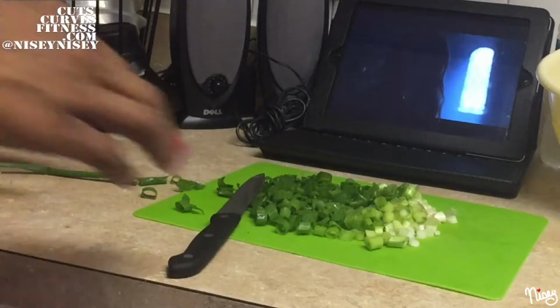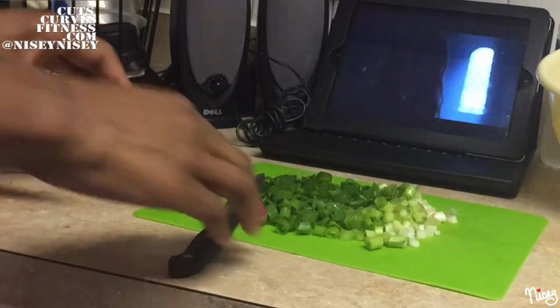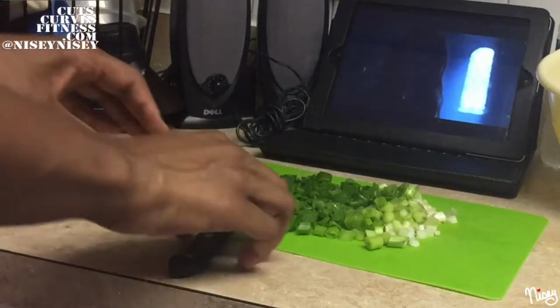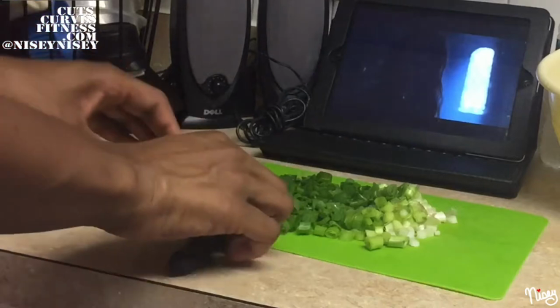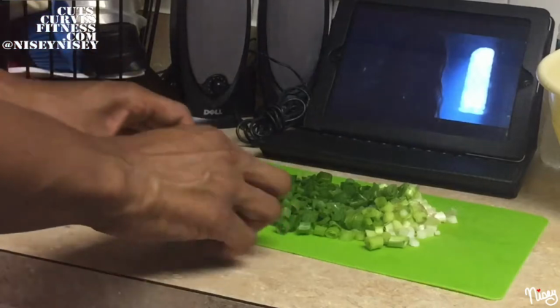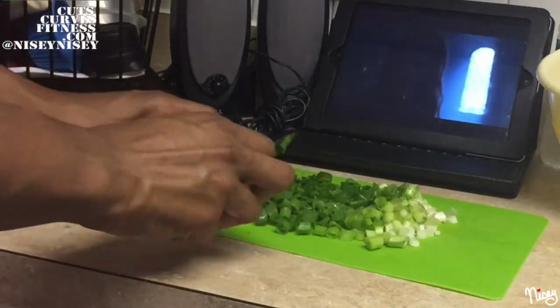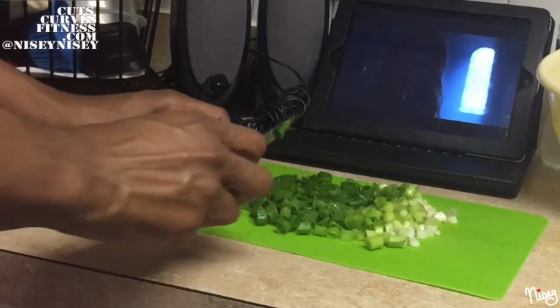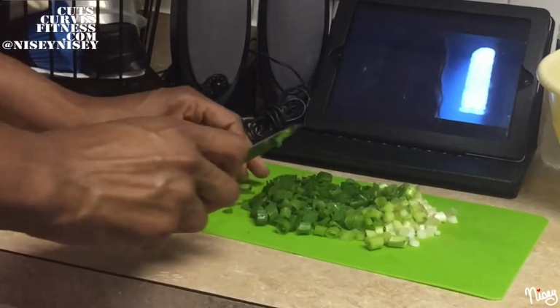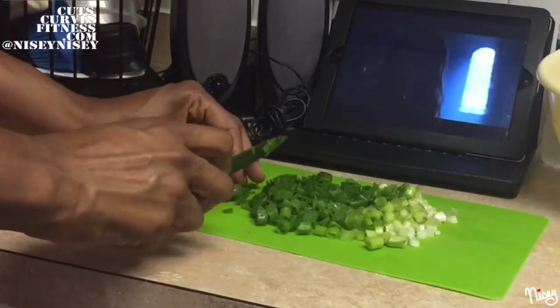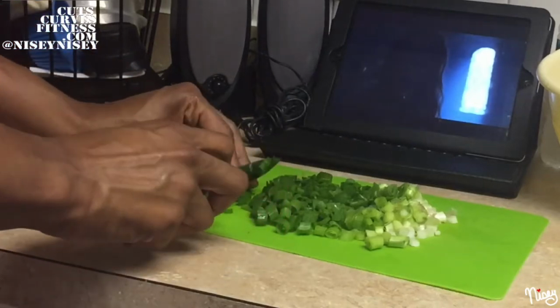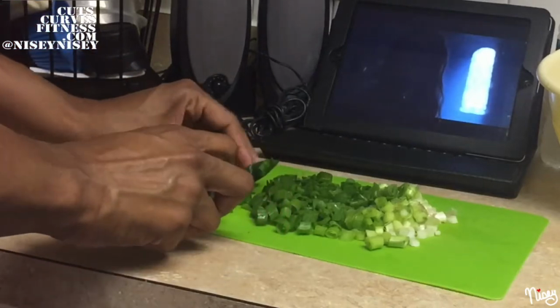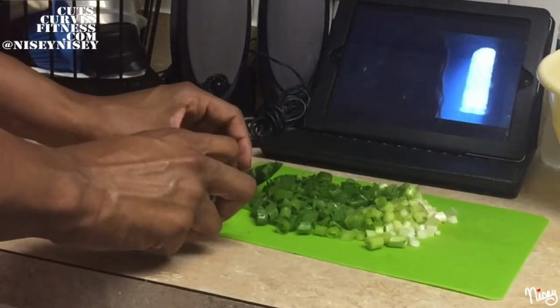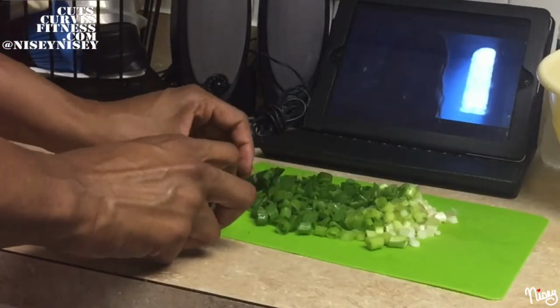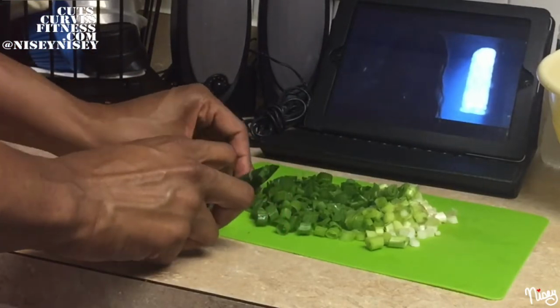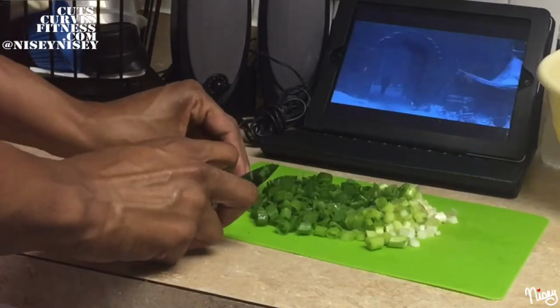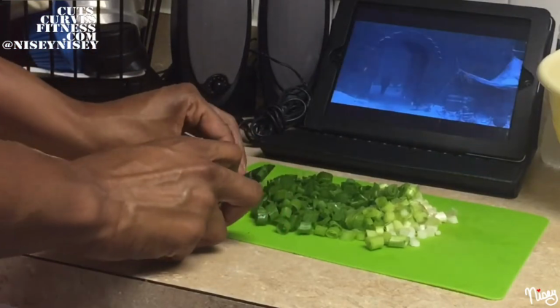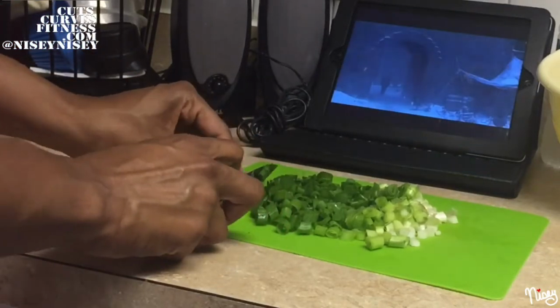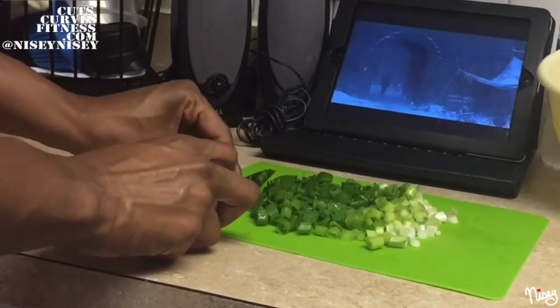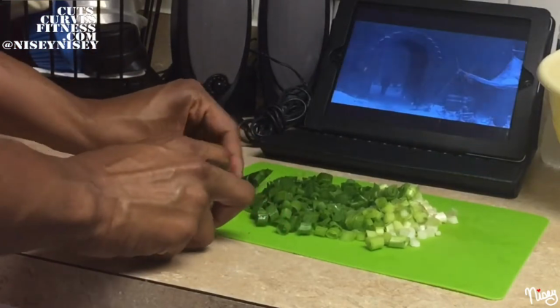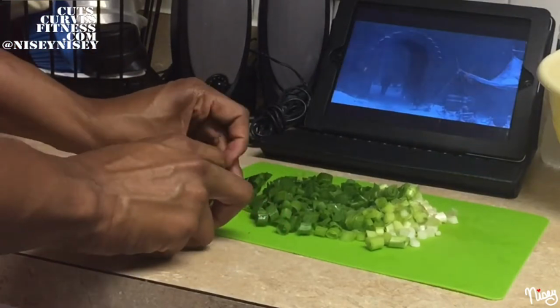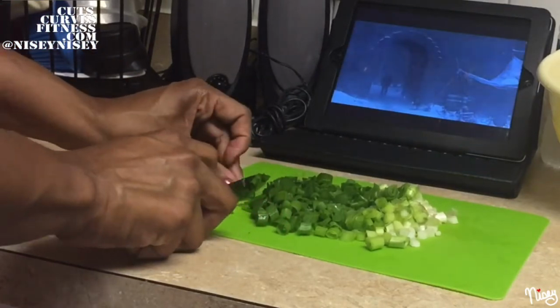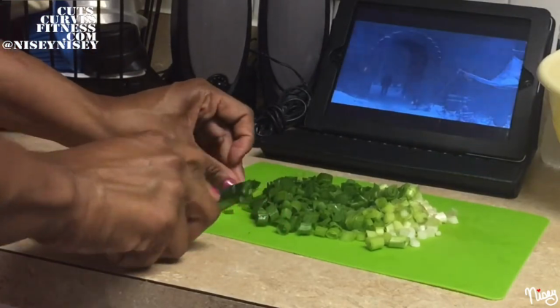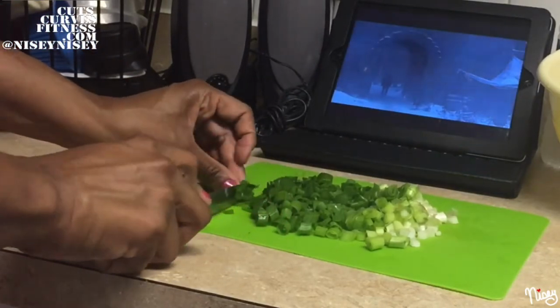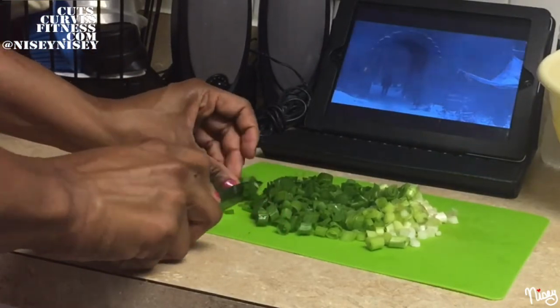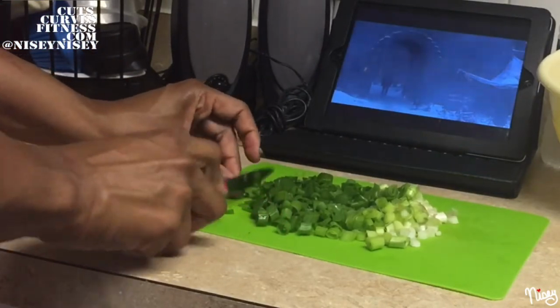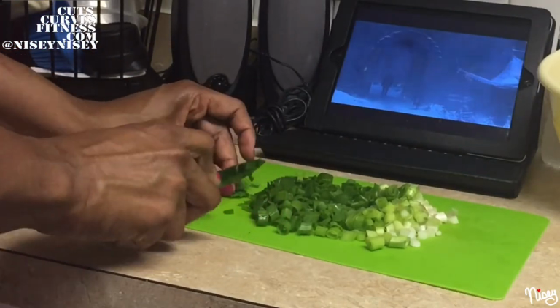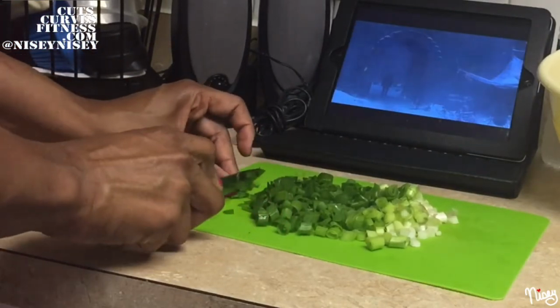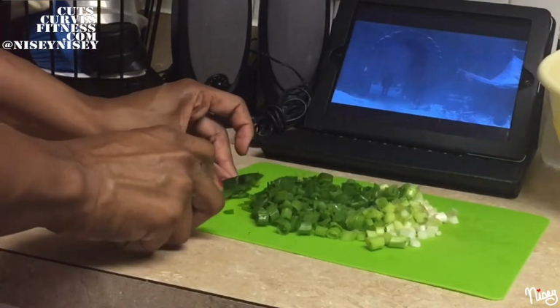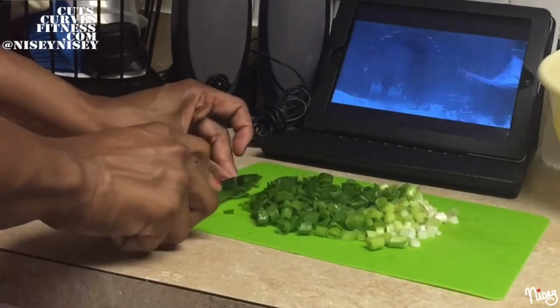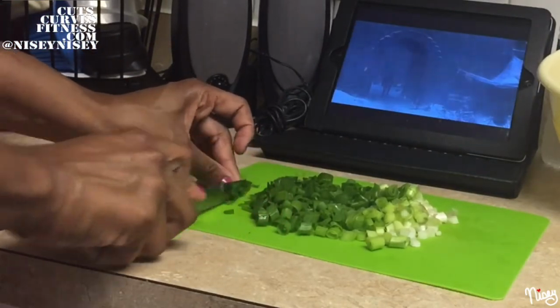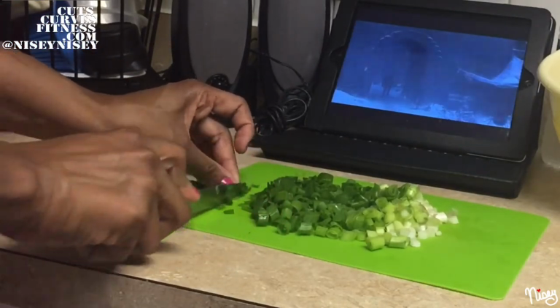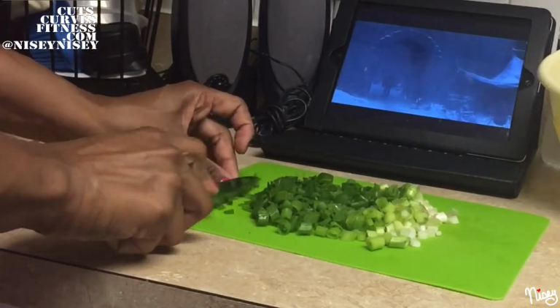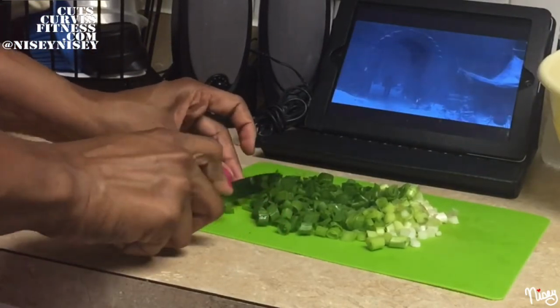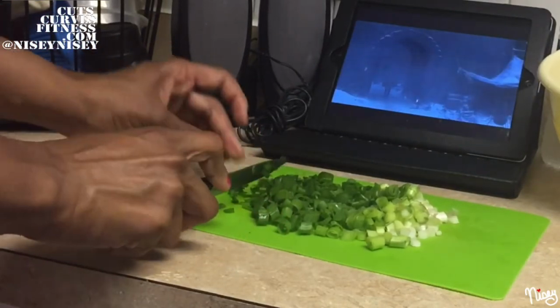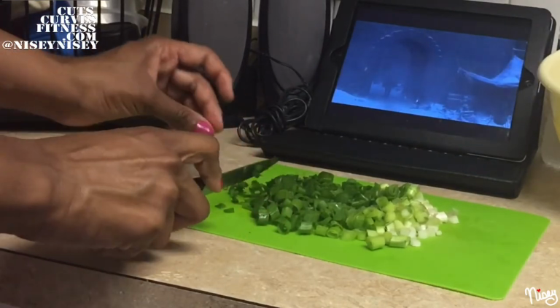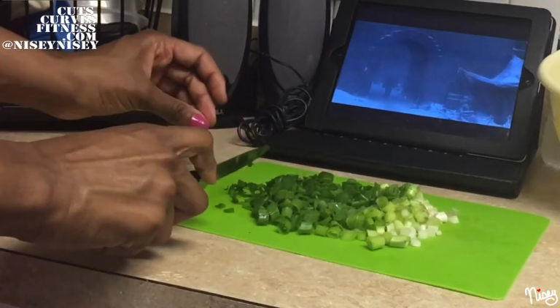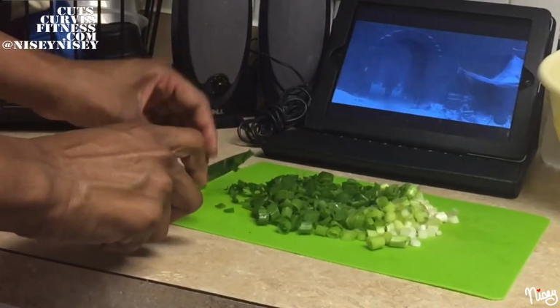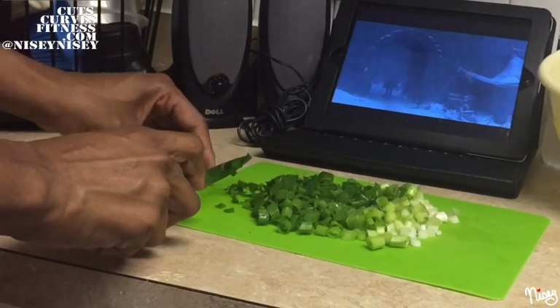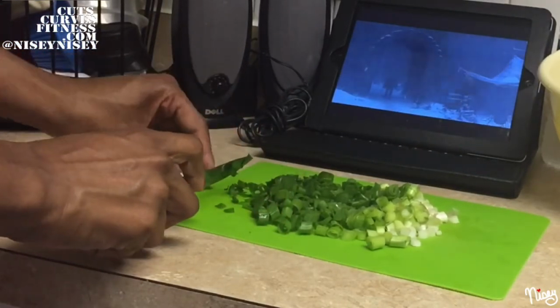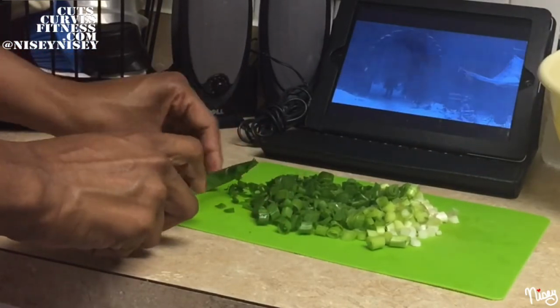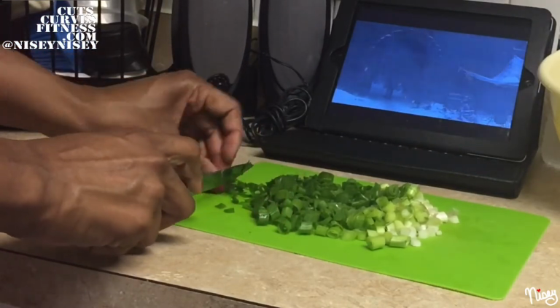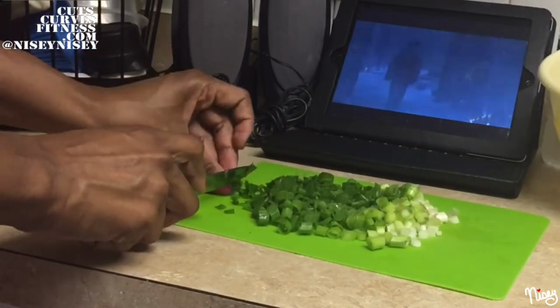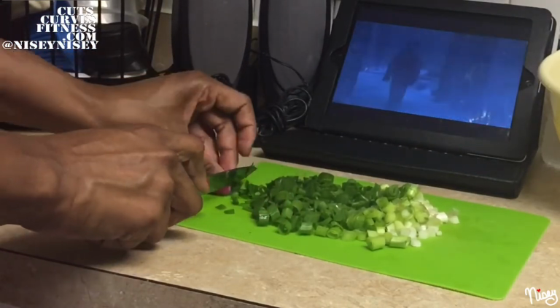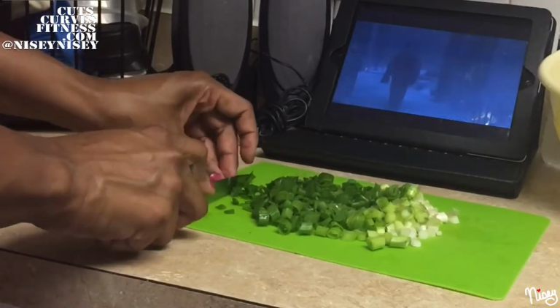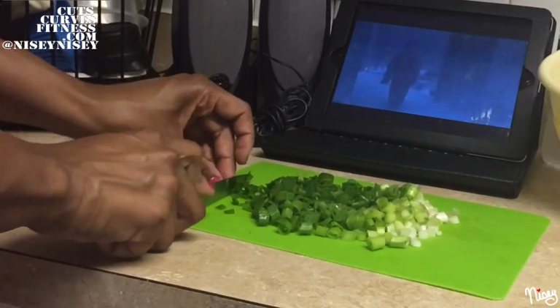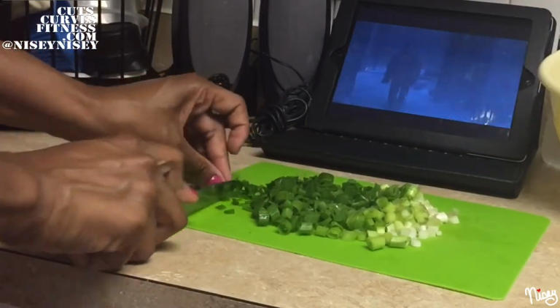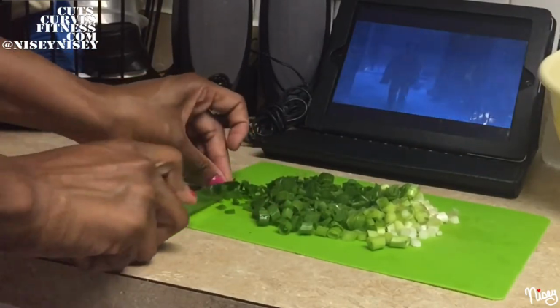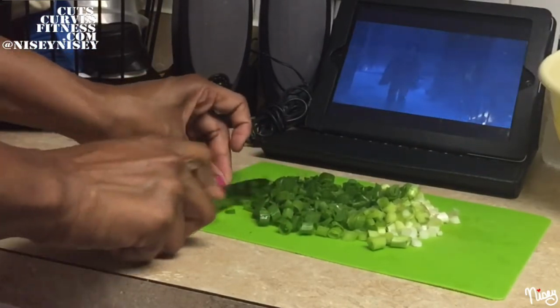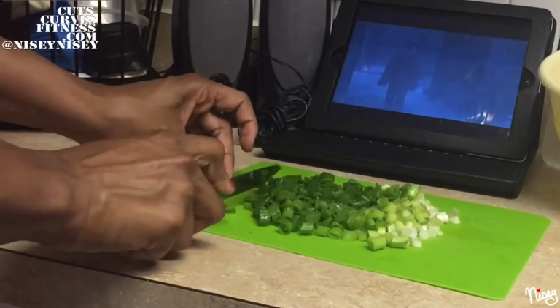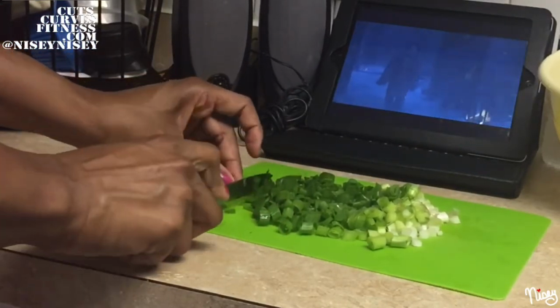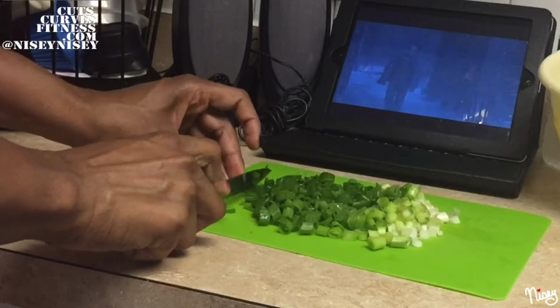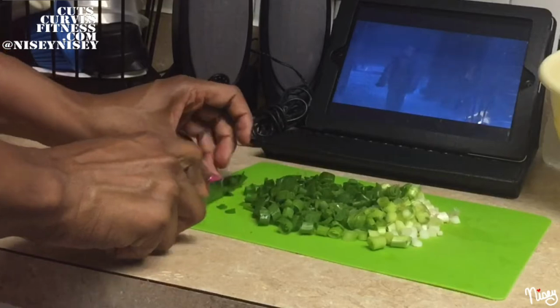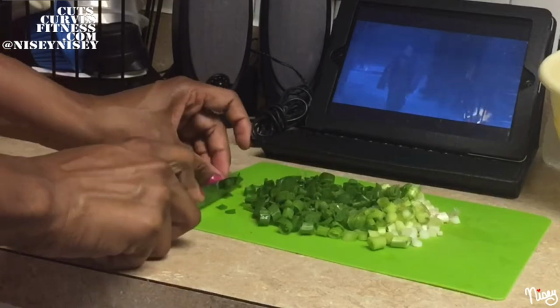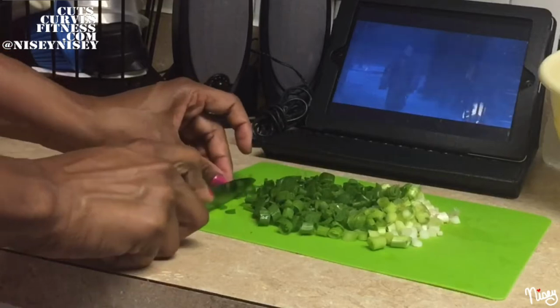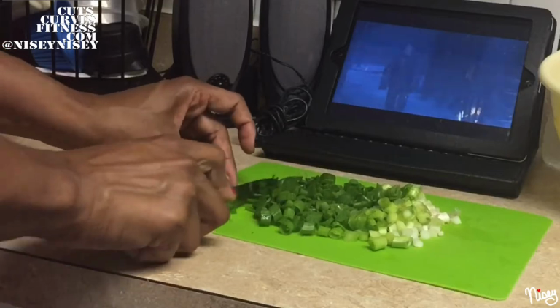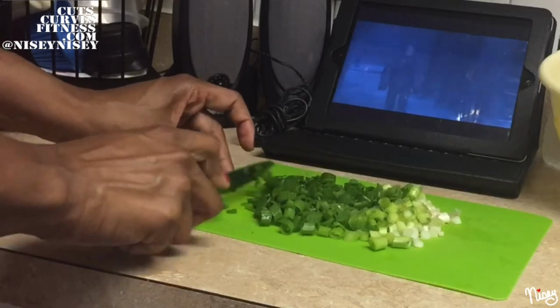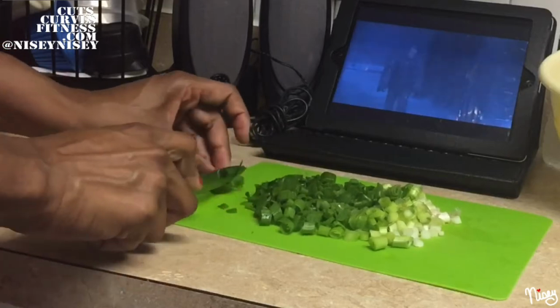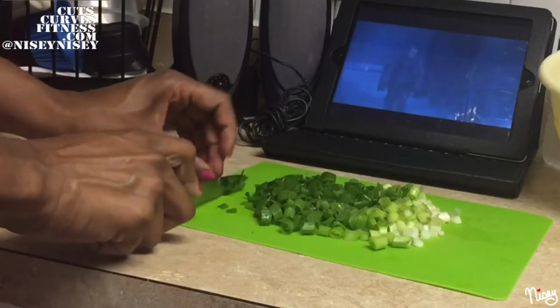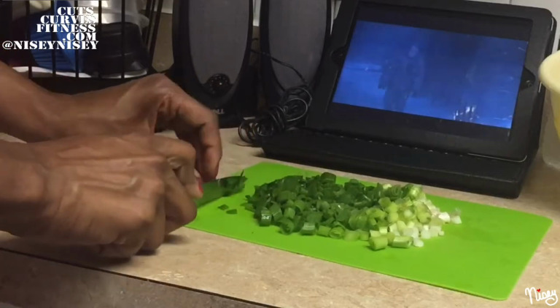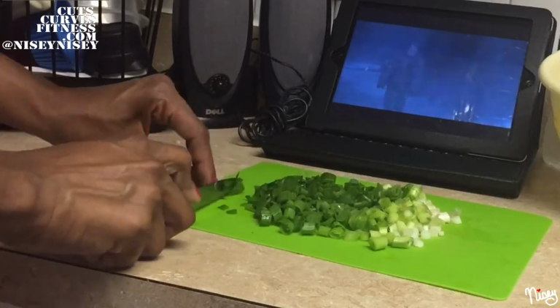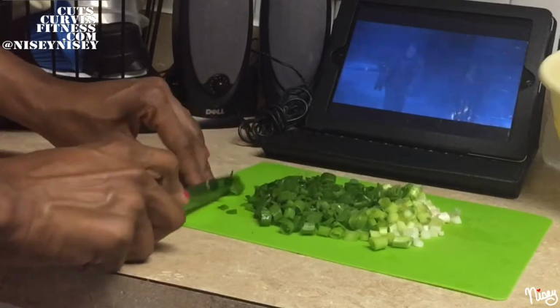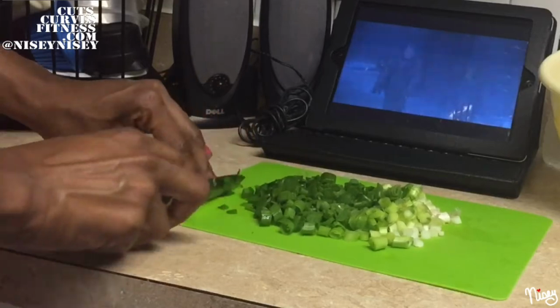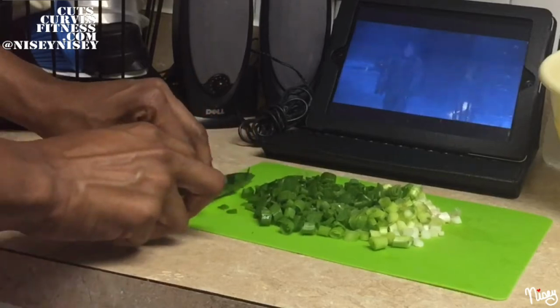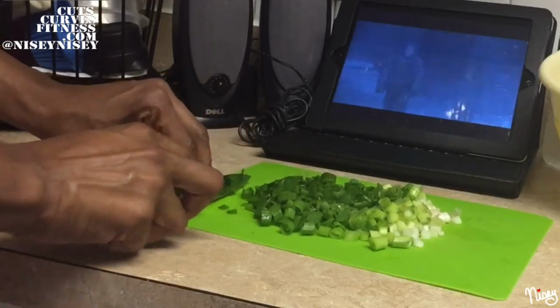Meal prep is super important. I do it about two times a week — half of it on Saturday, half of it on Sunday.